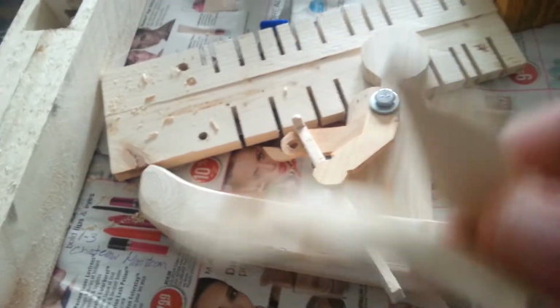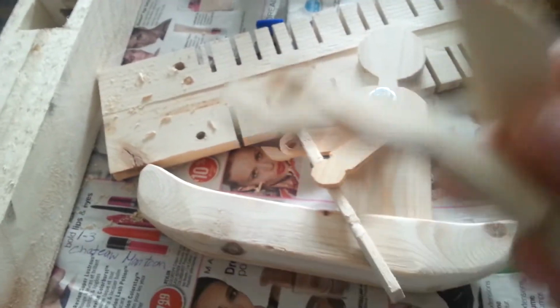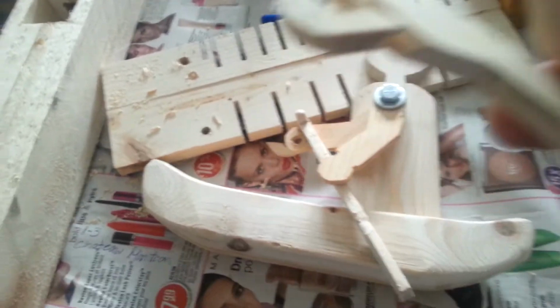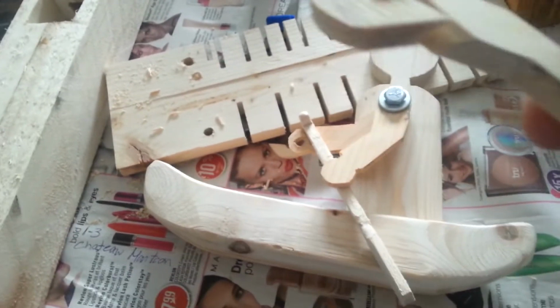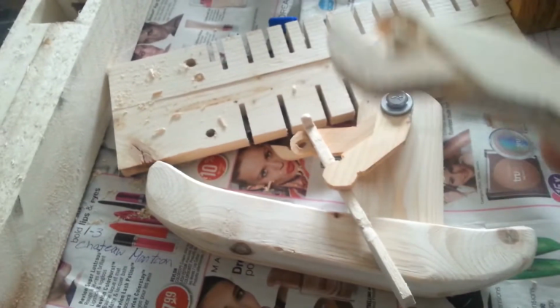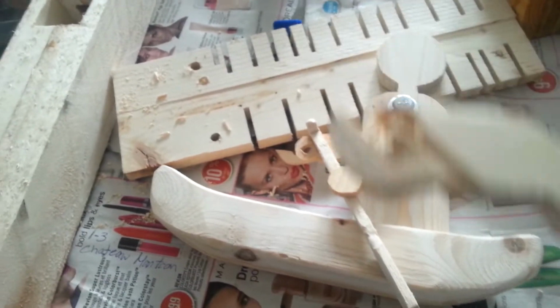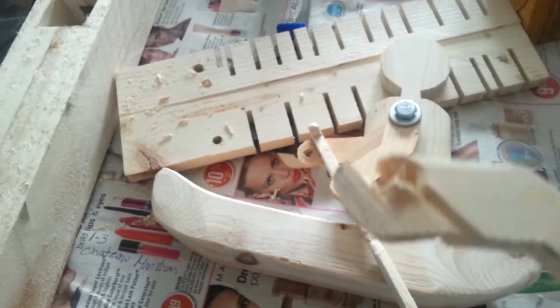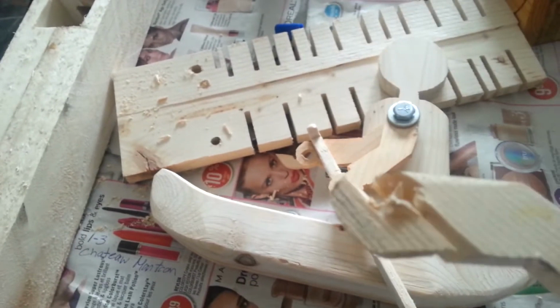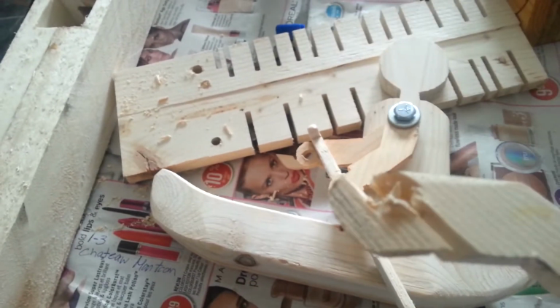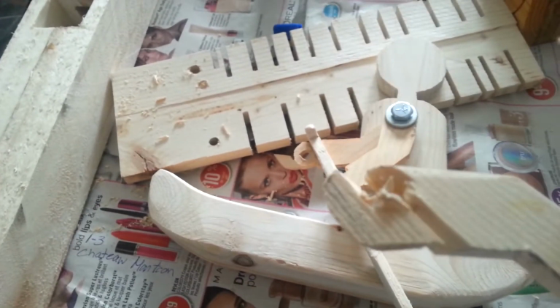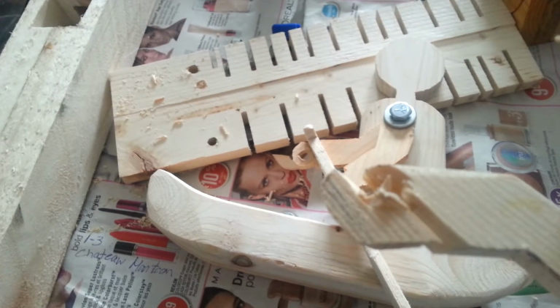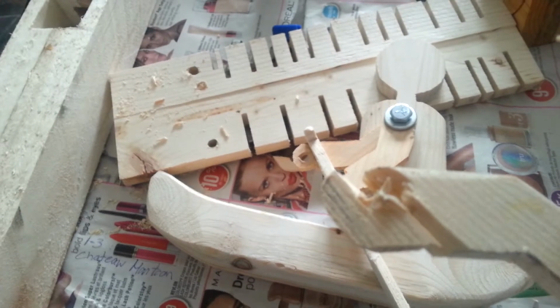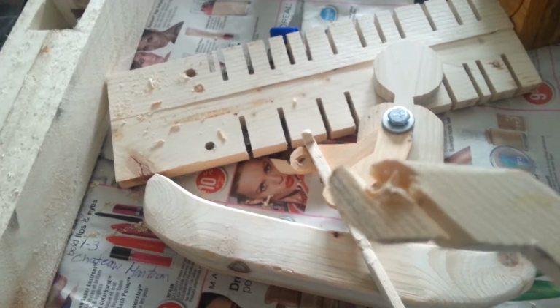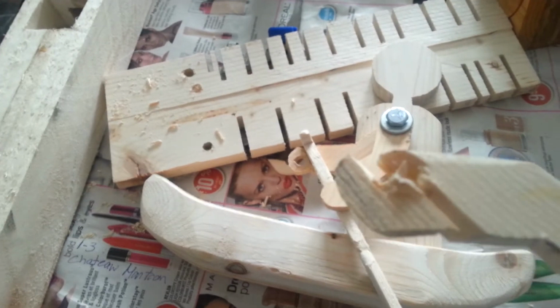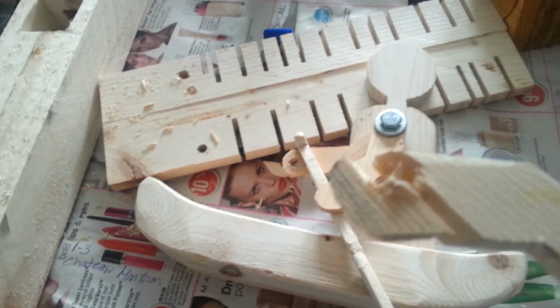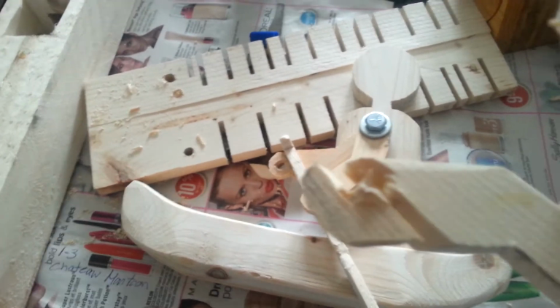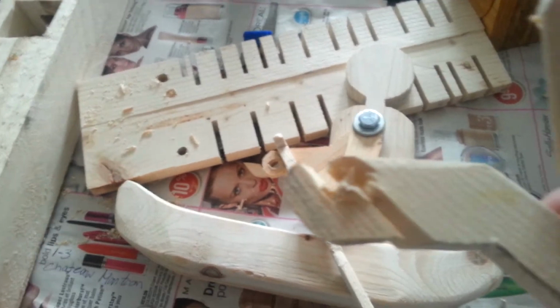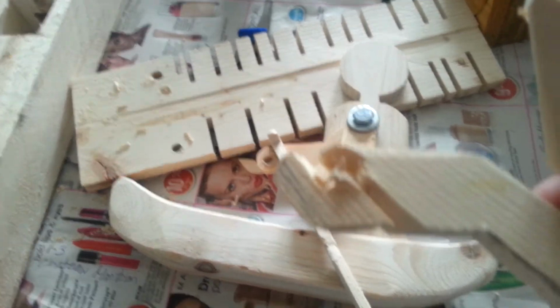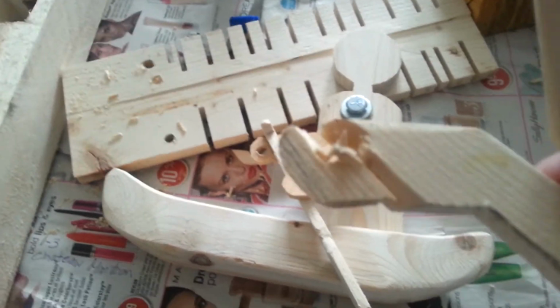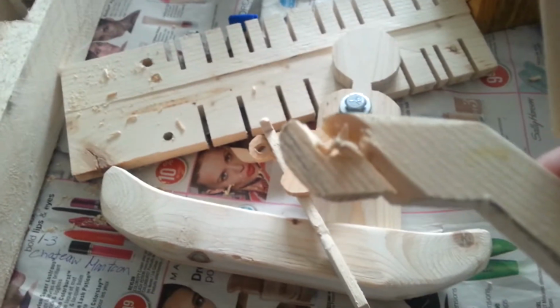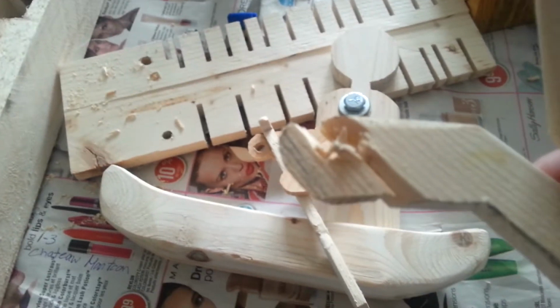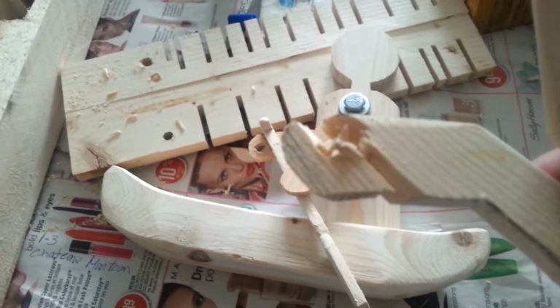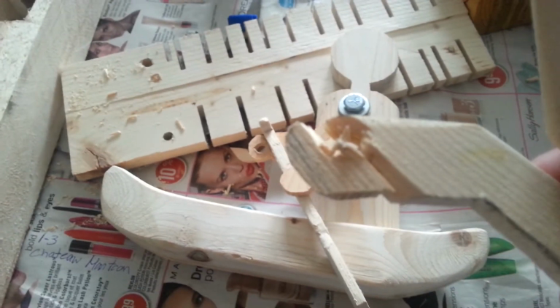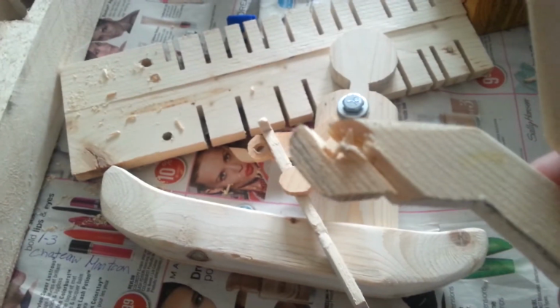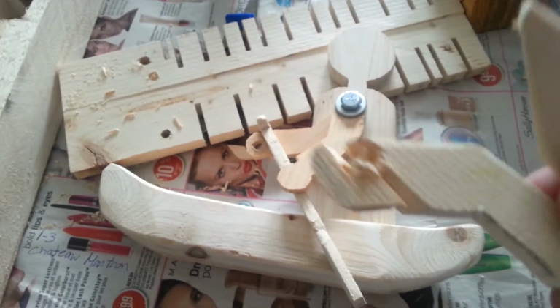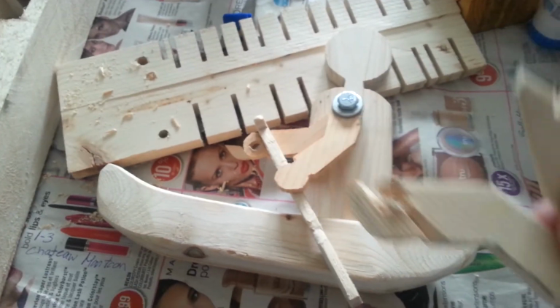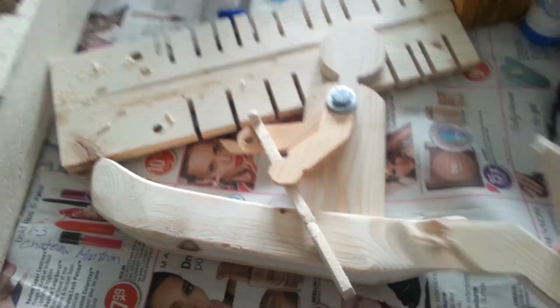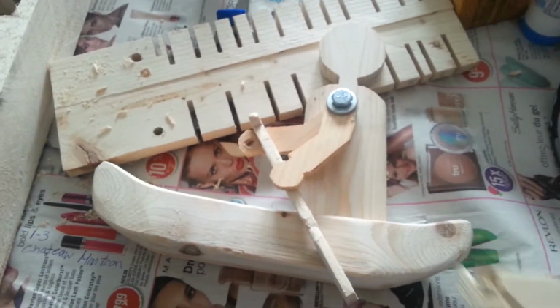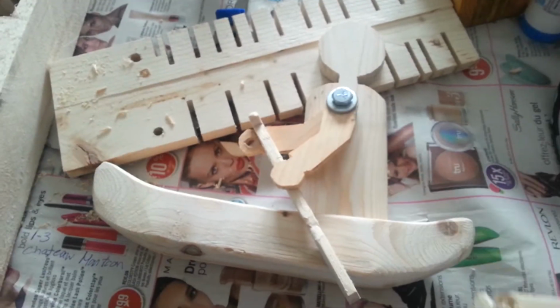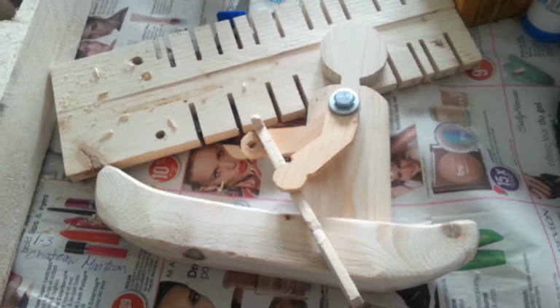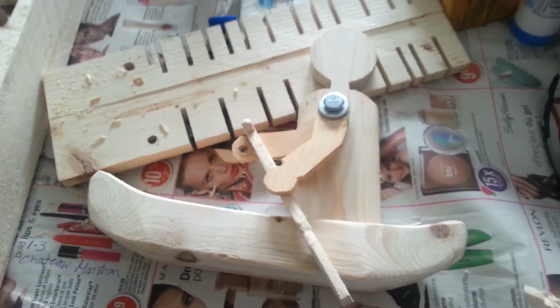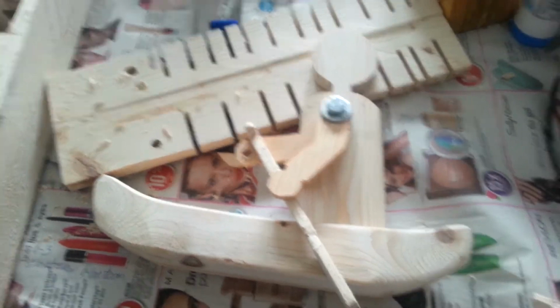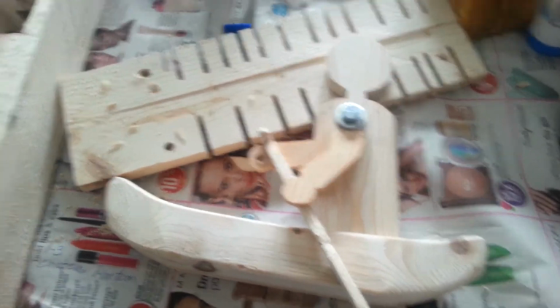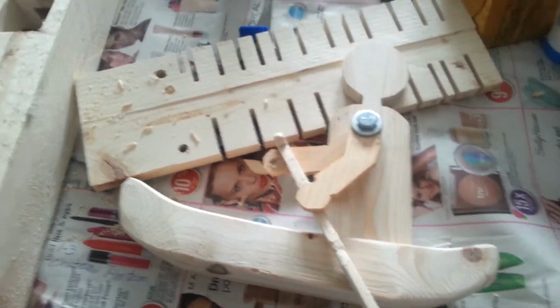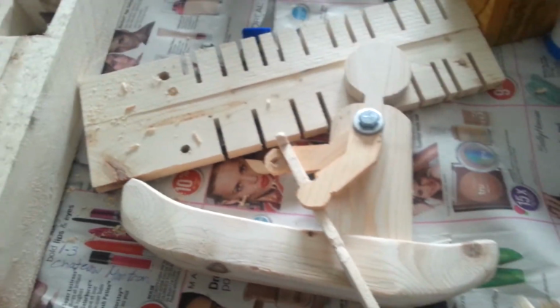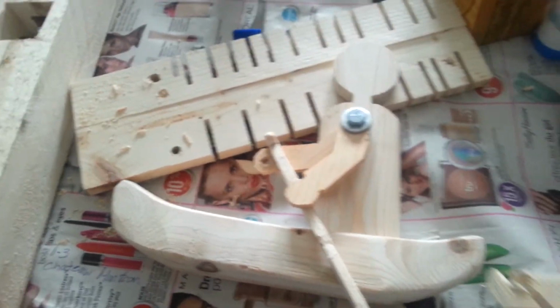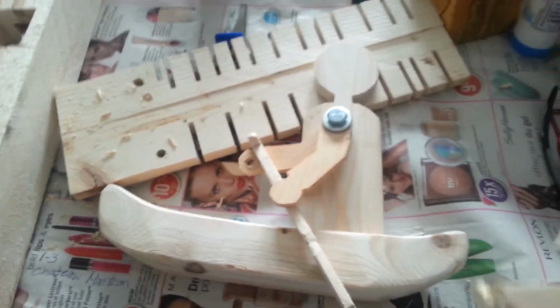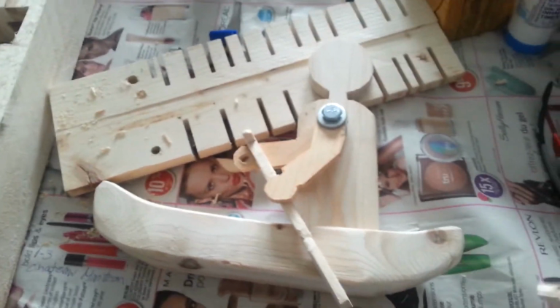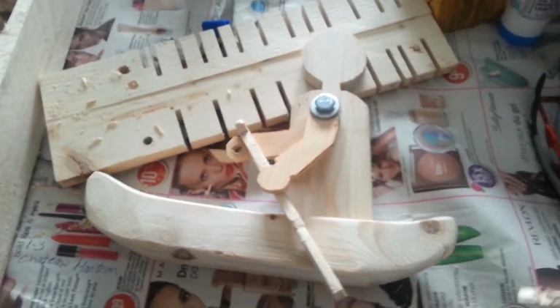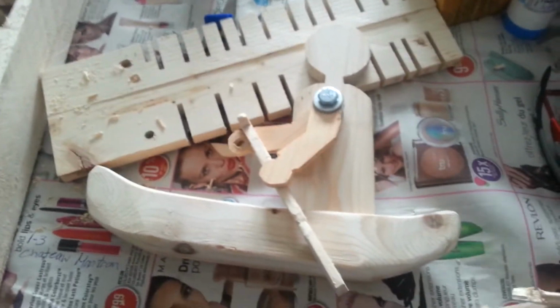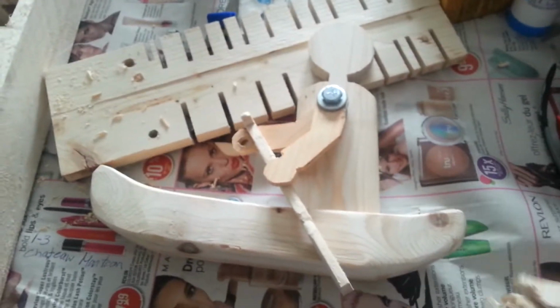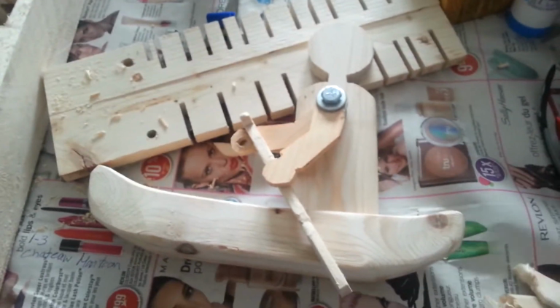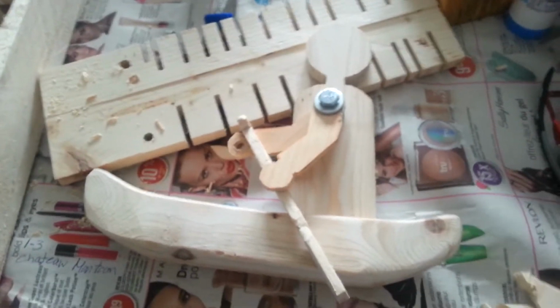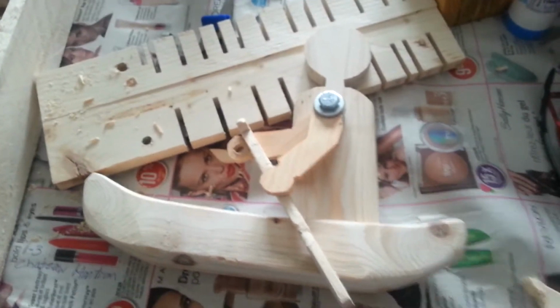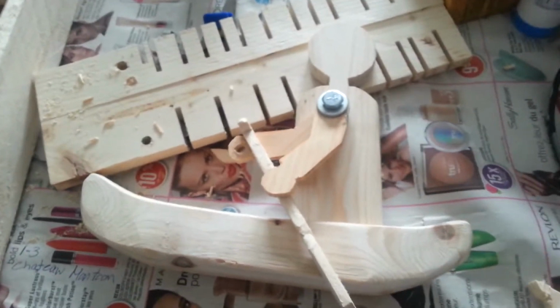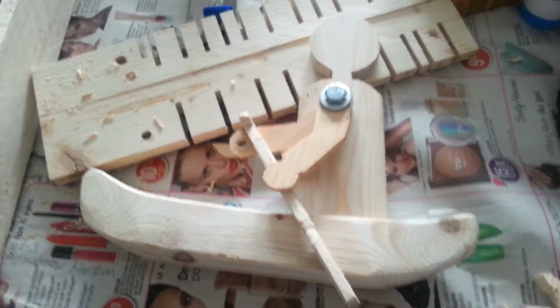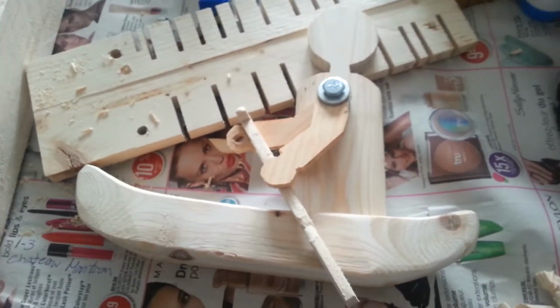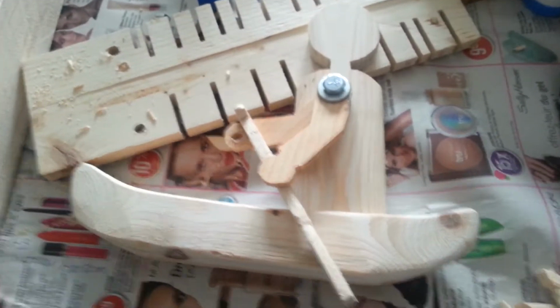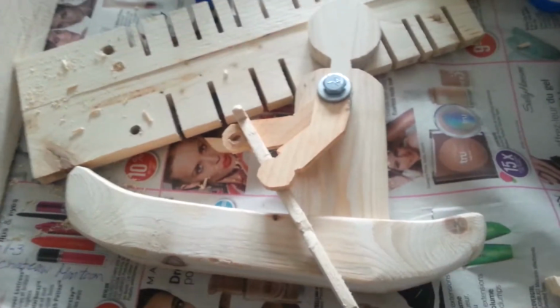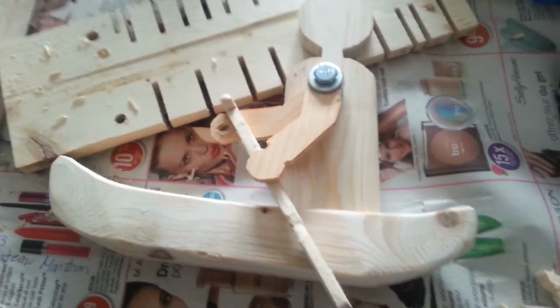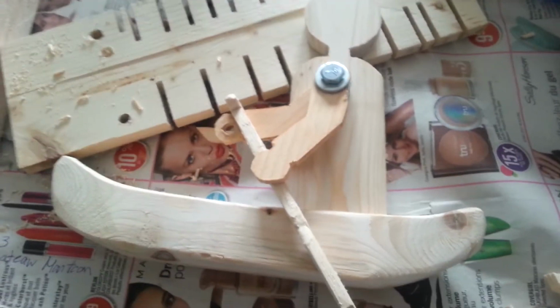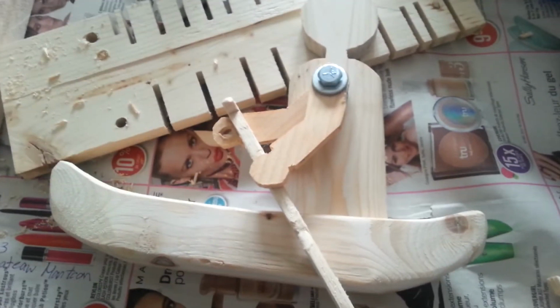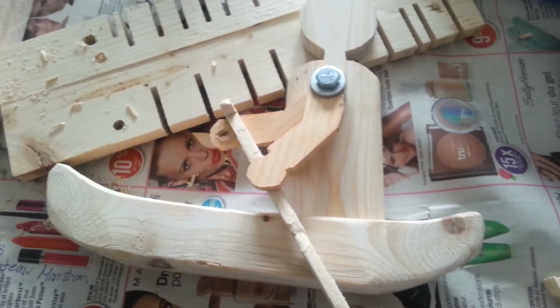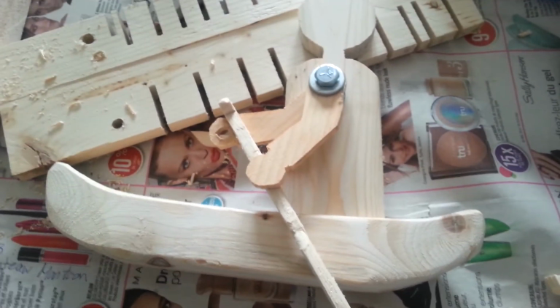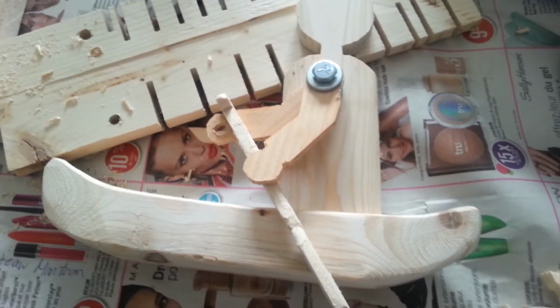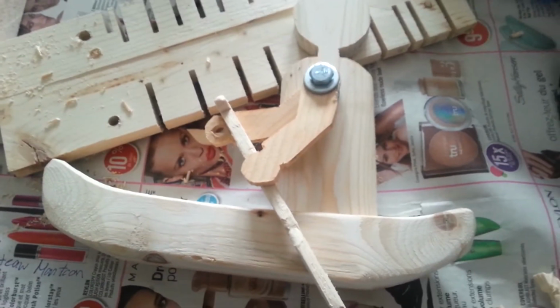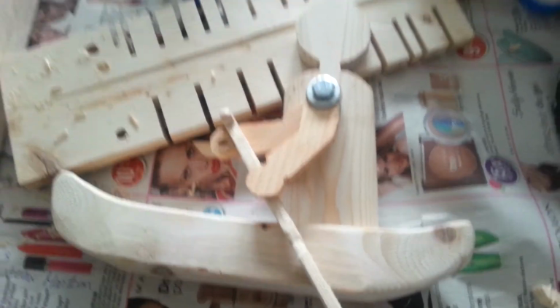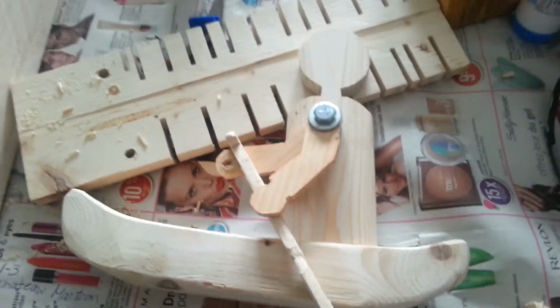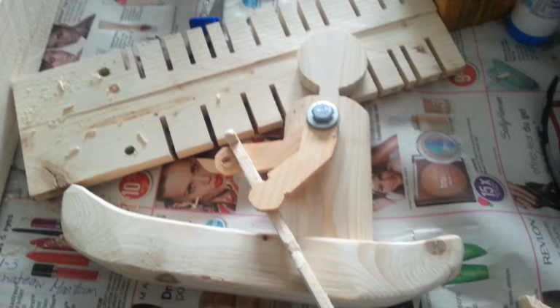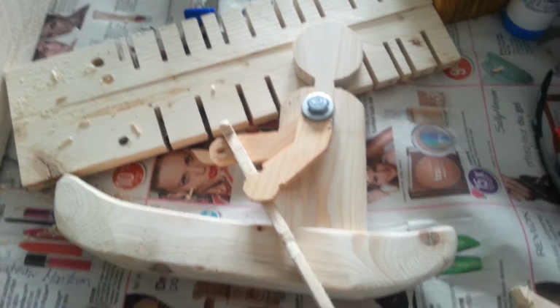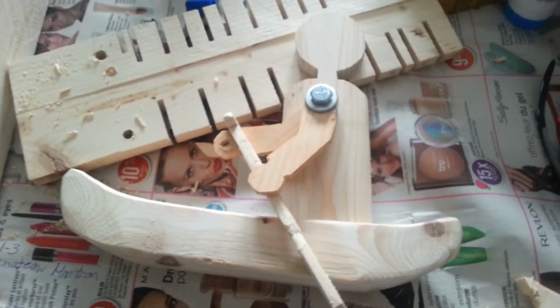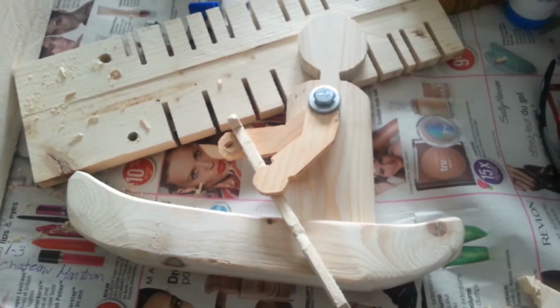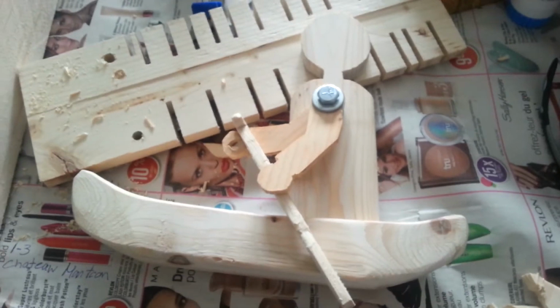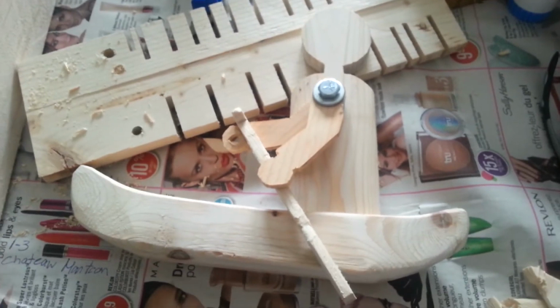Before I cut them out on the band saw, there's still a little material left — it actually tore right through. So I had to go back and put the holes in first, and then cut them out on the band saw.